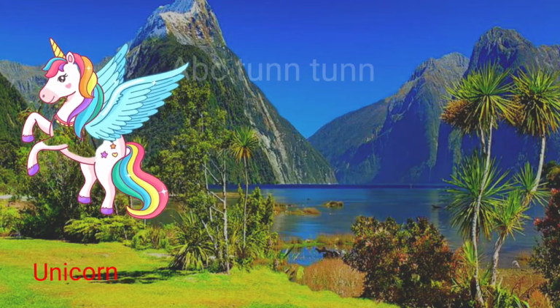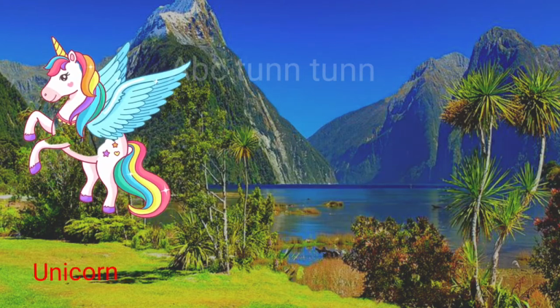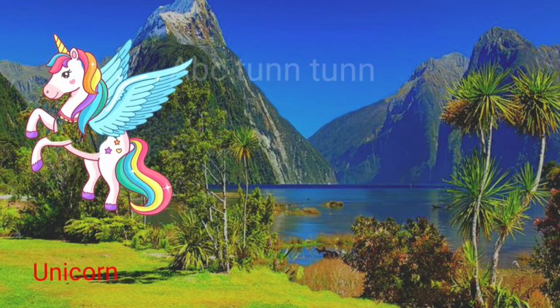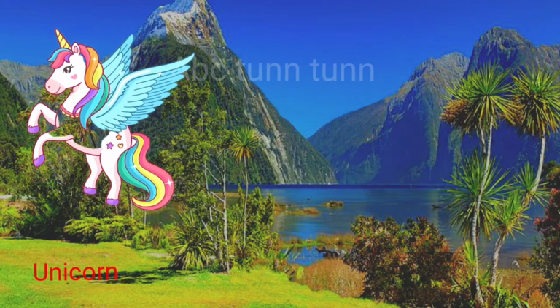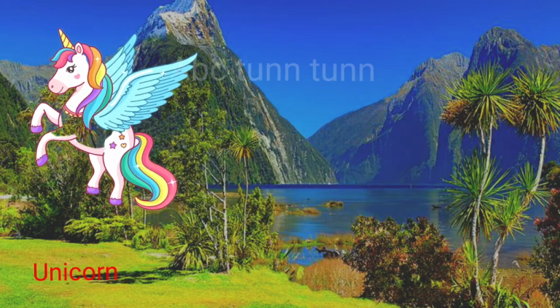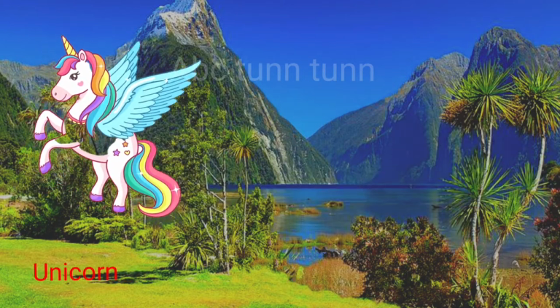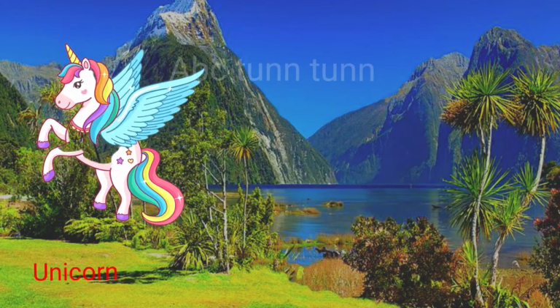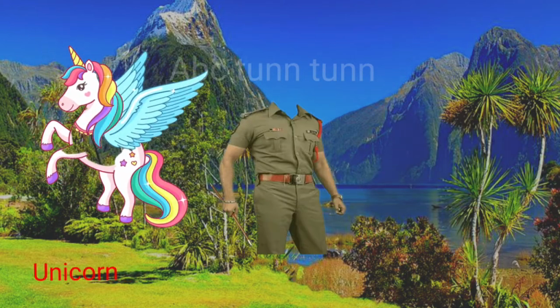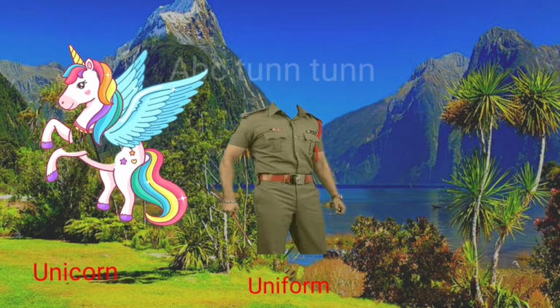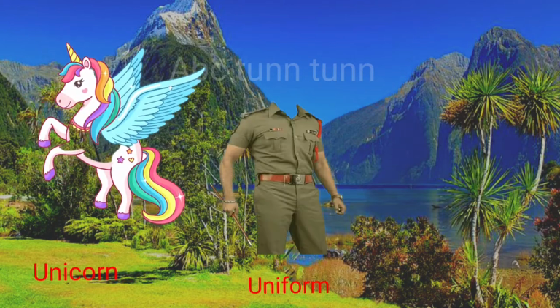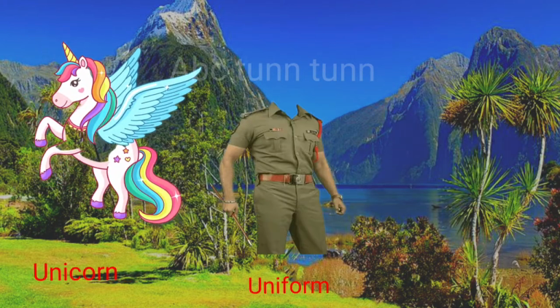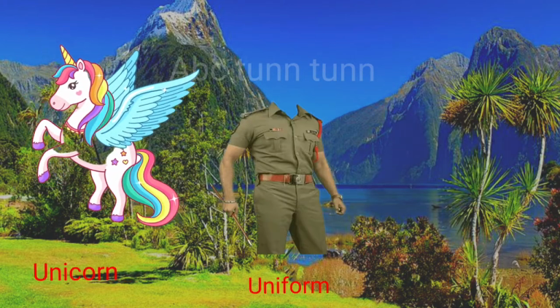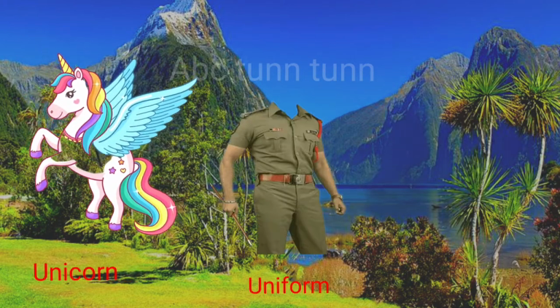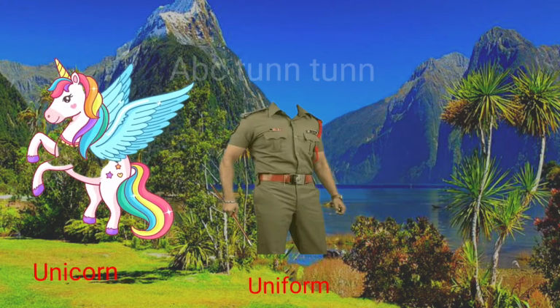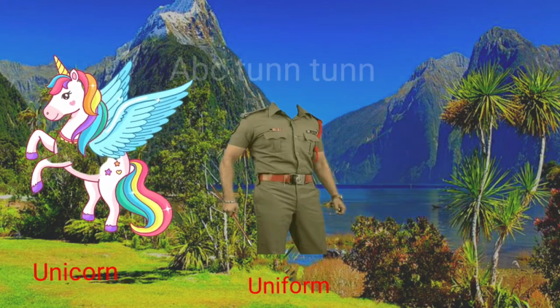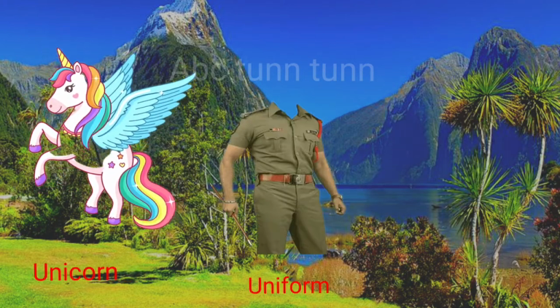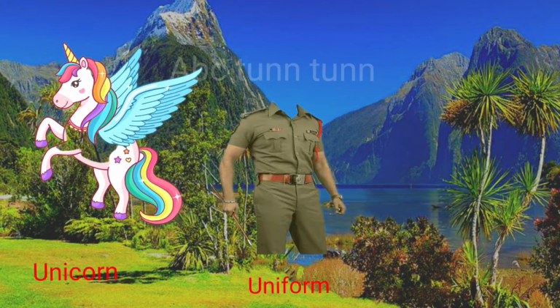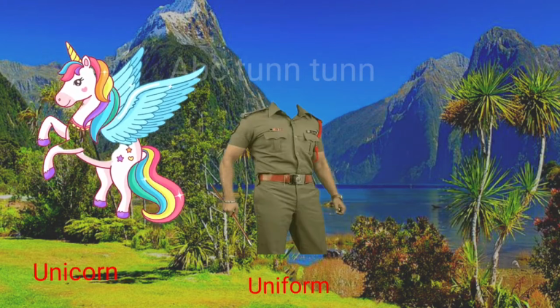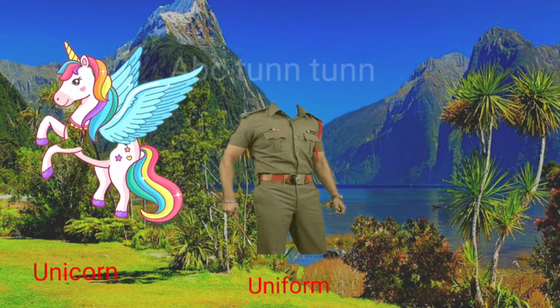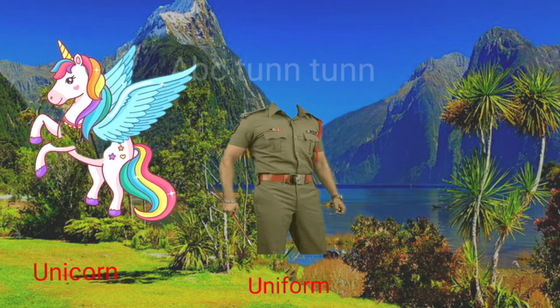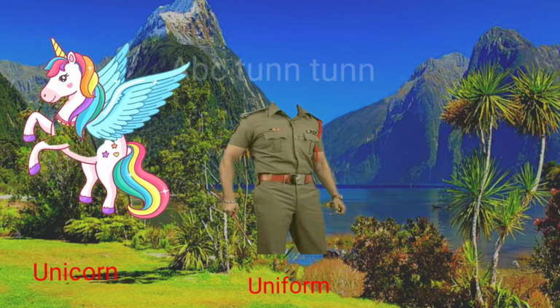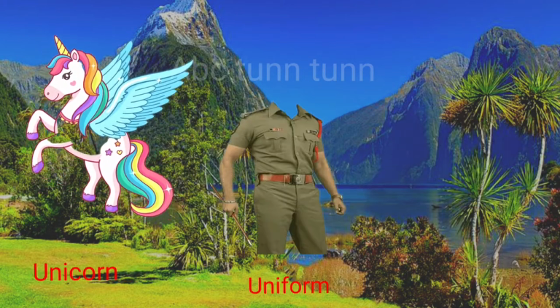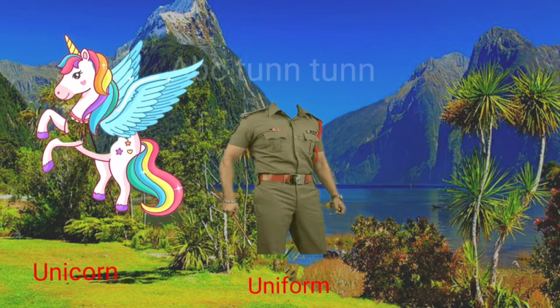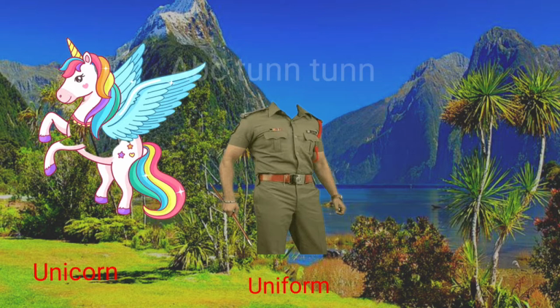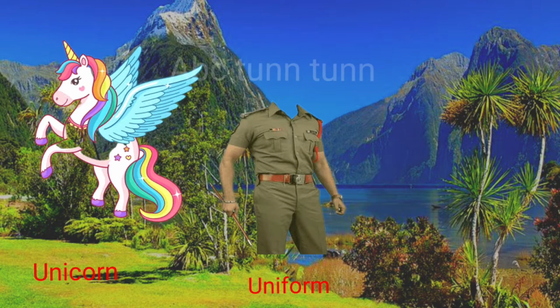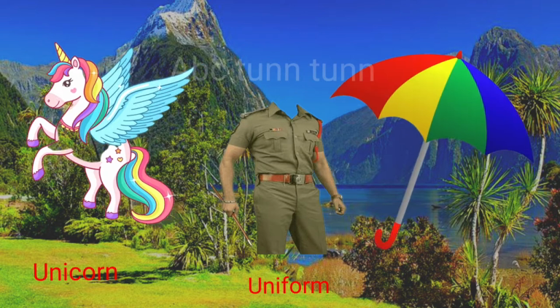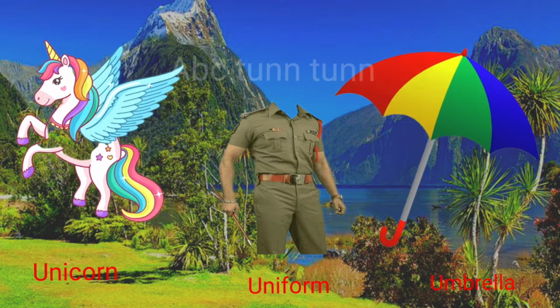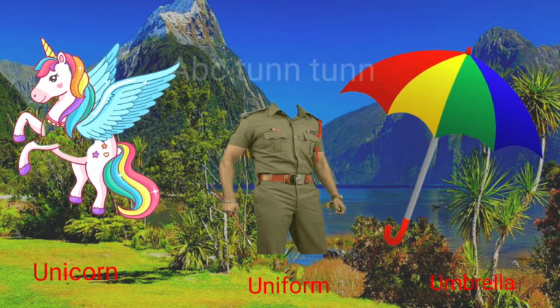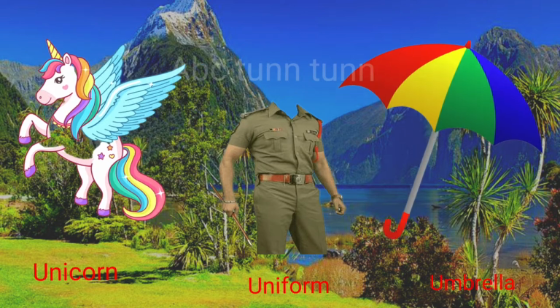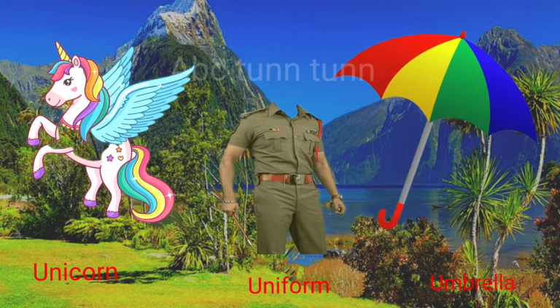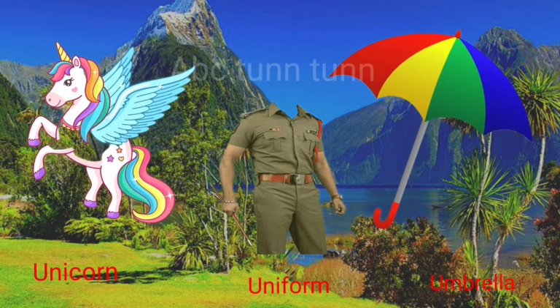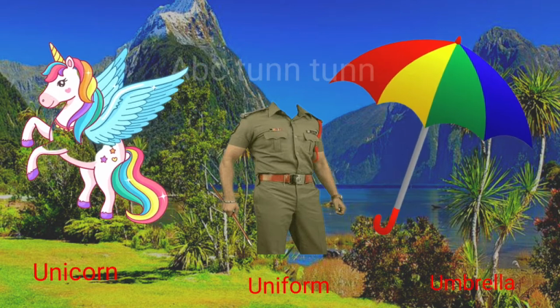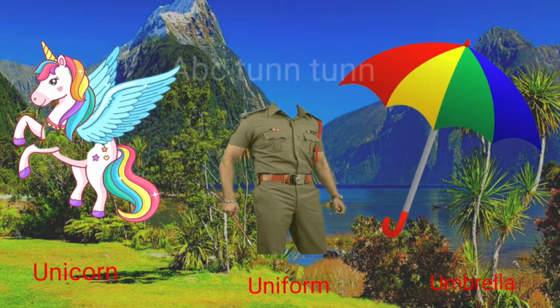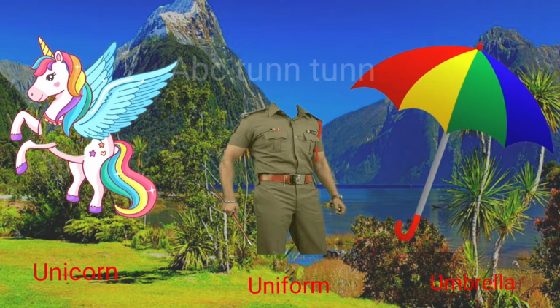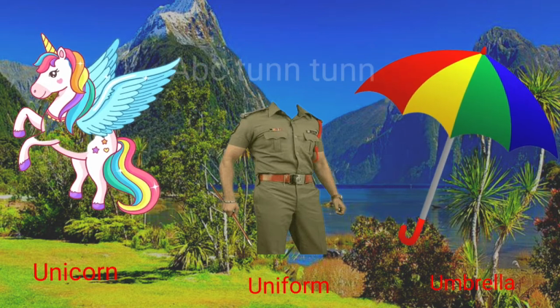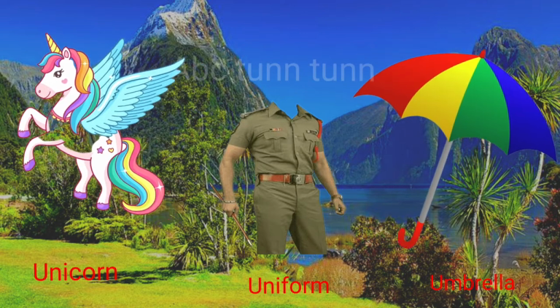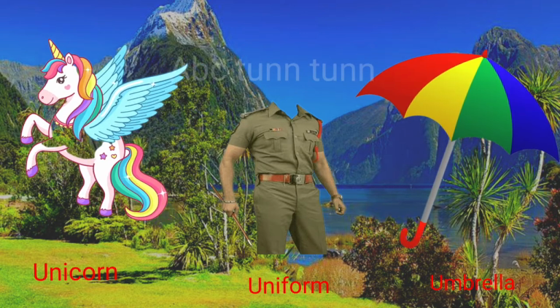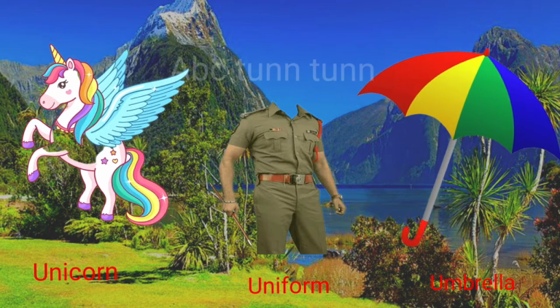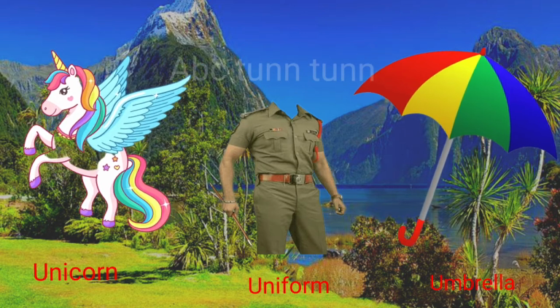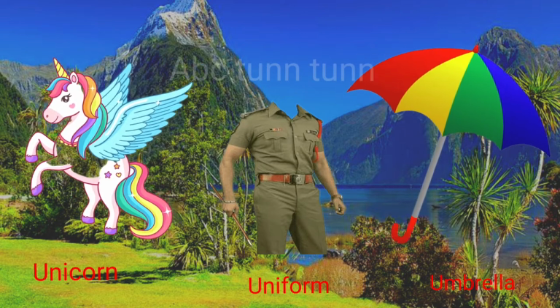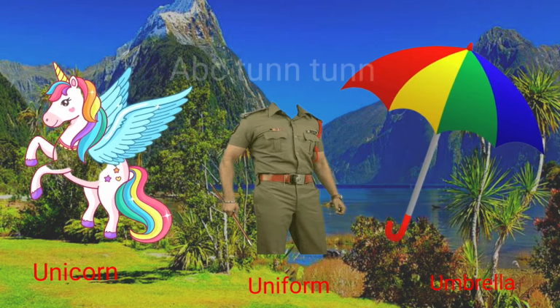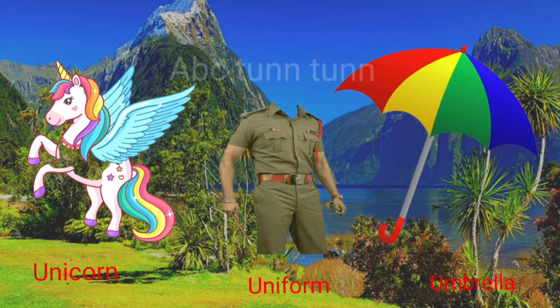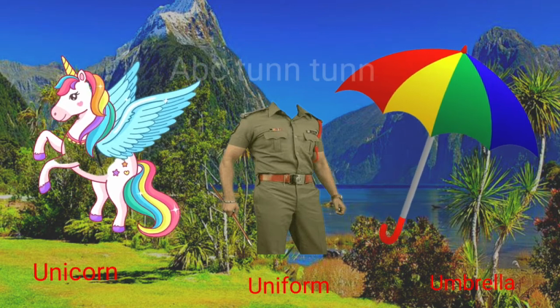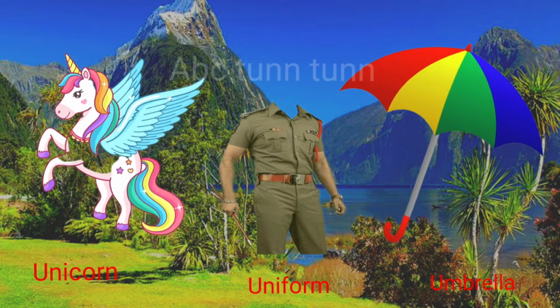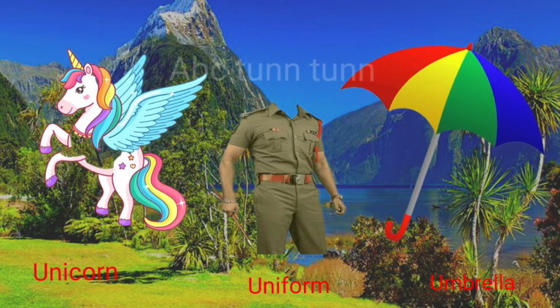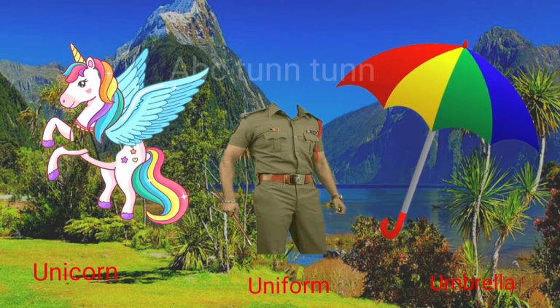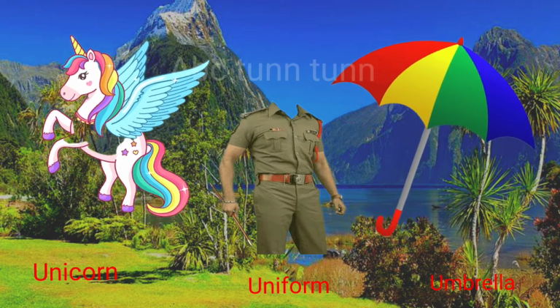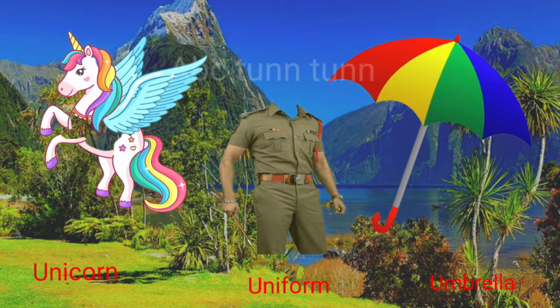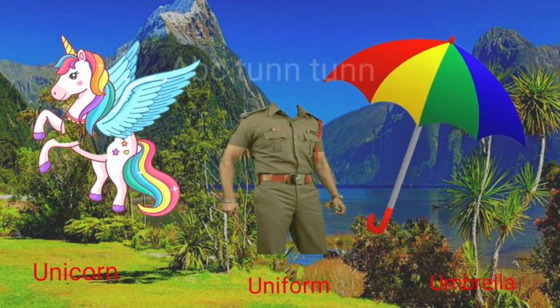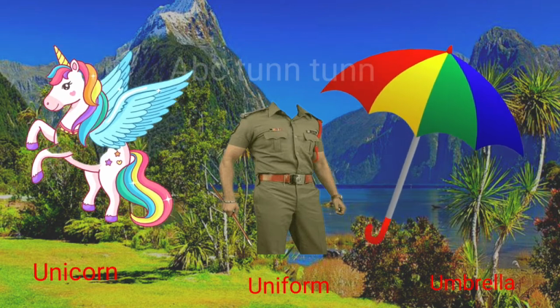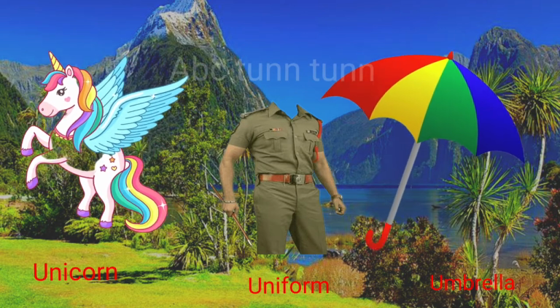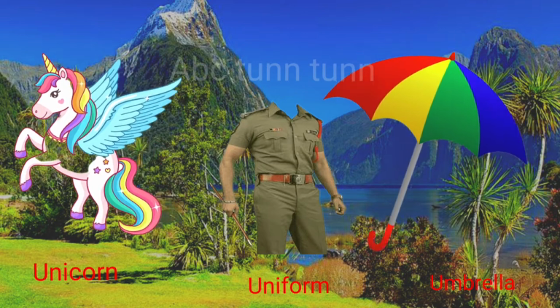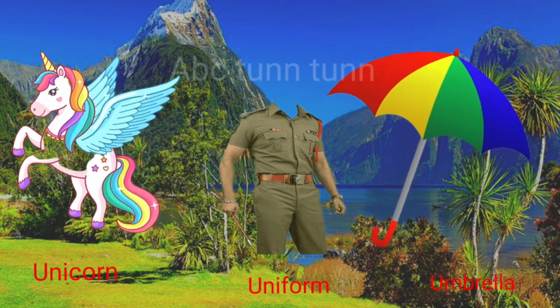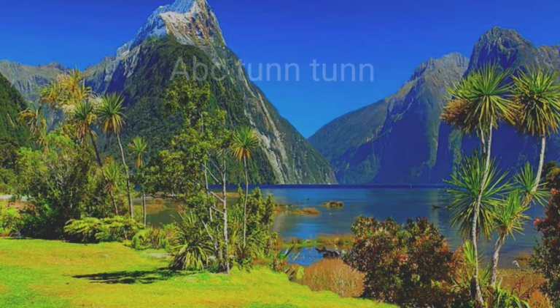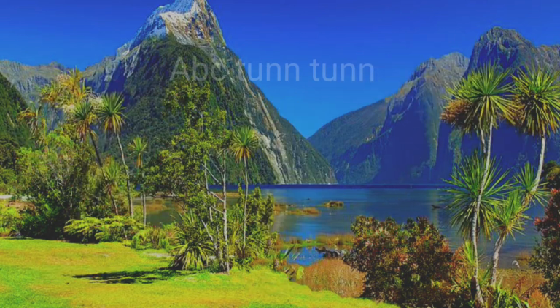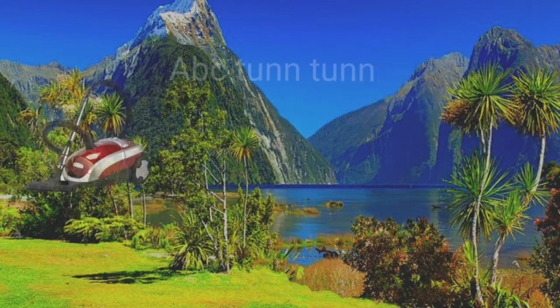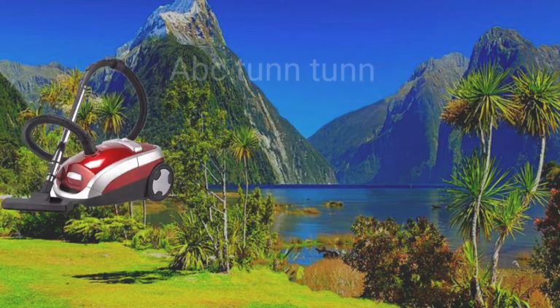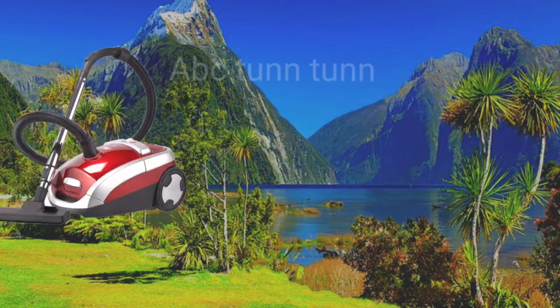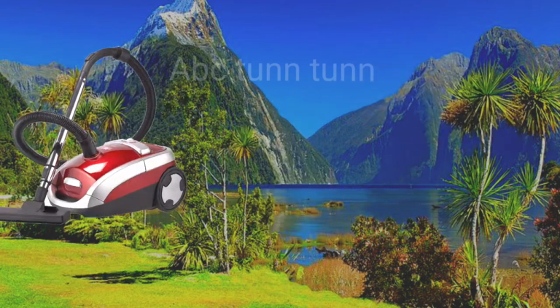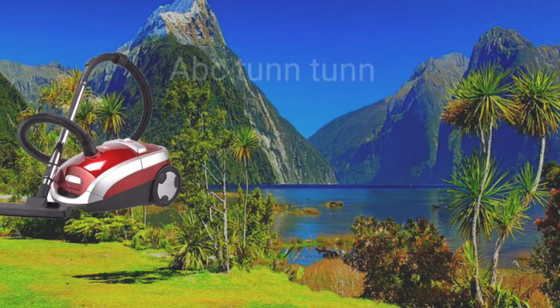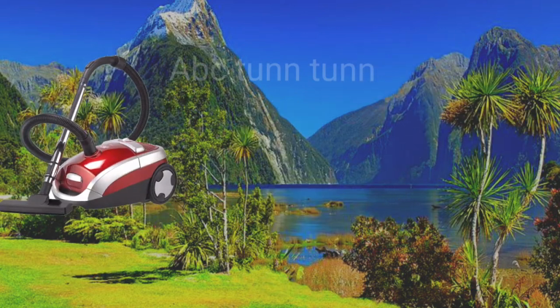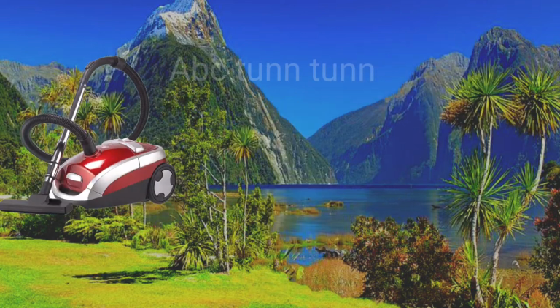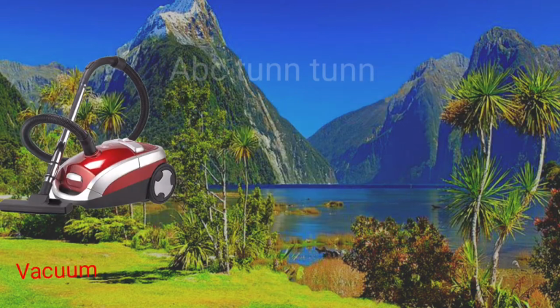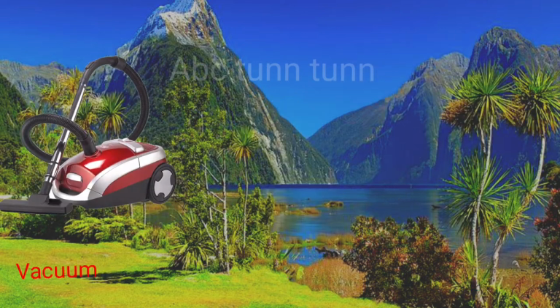U is for unicorn. U is for uniform. U is for umbrella. Uh!